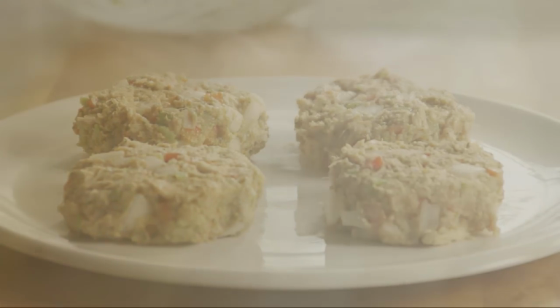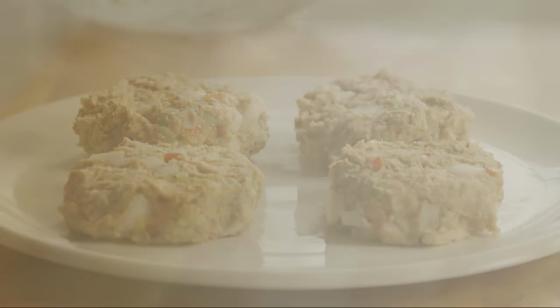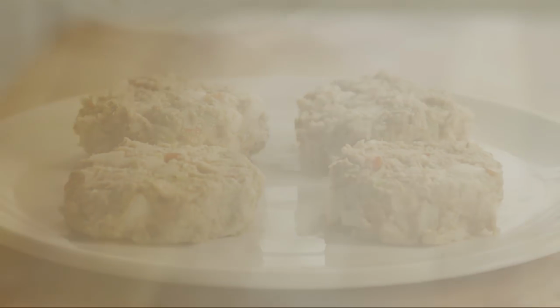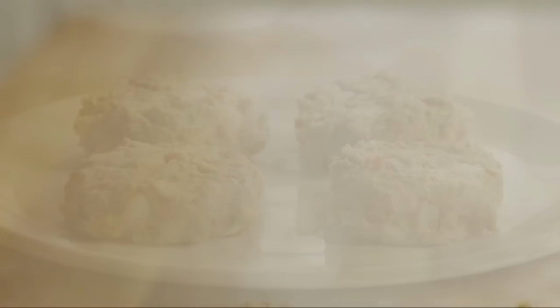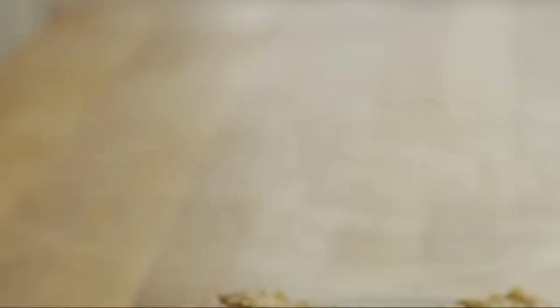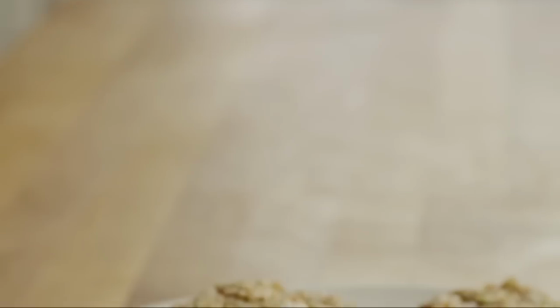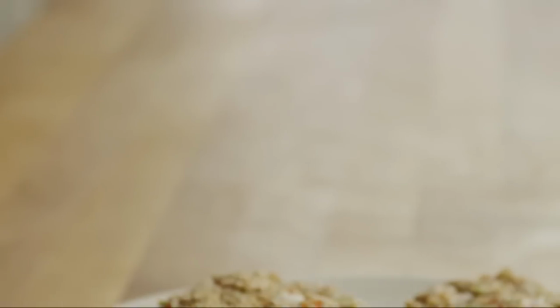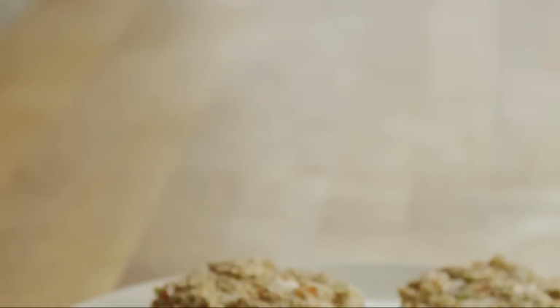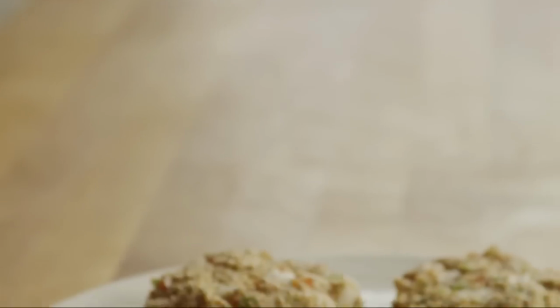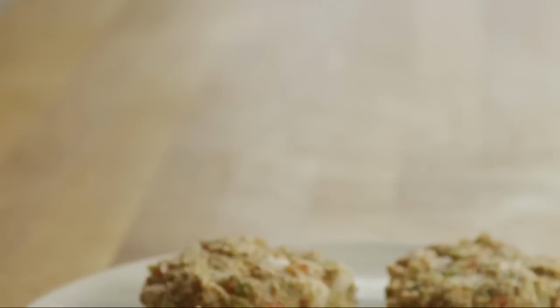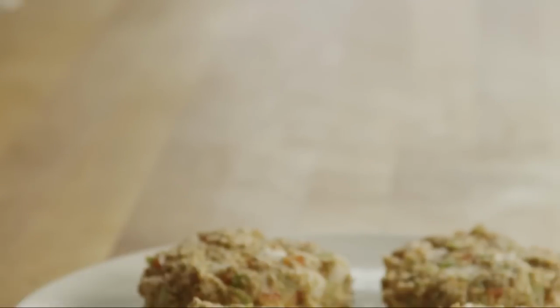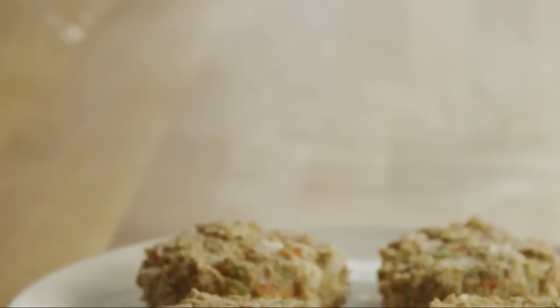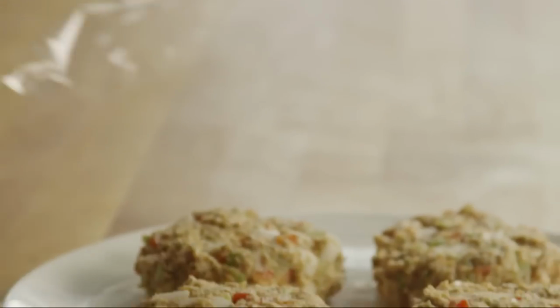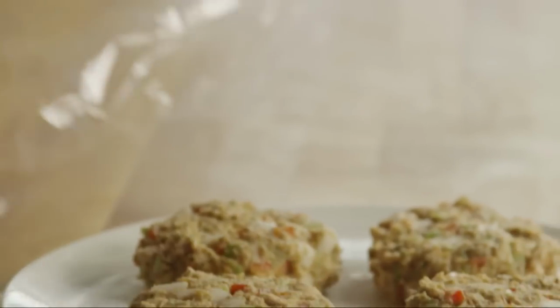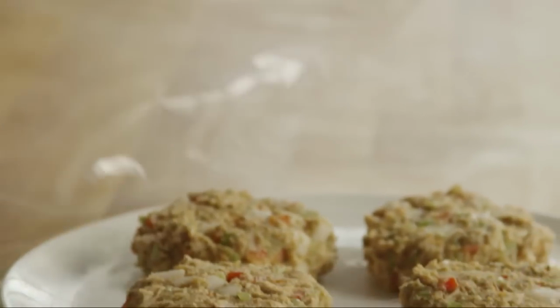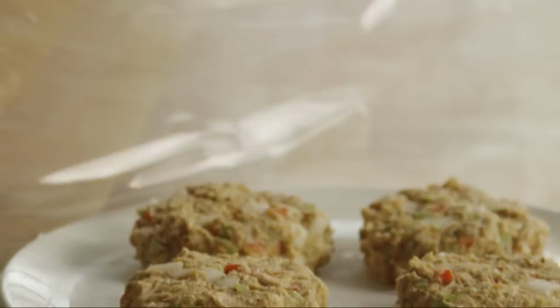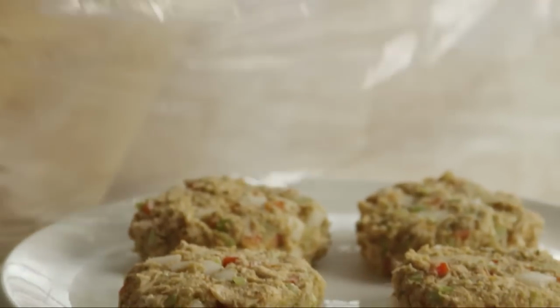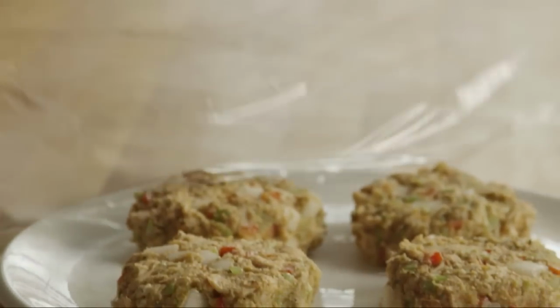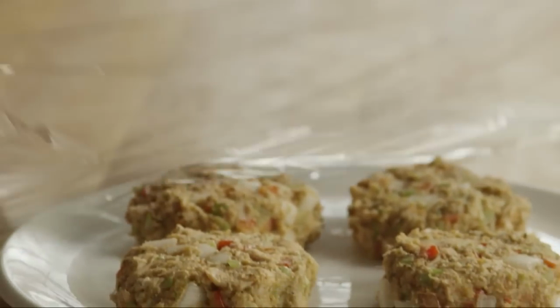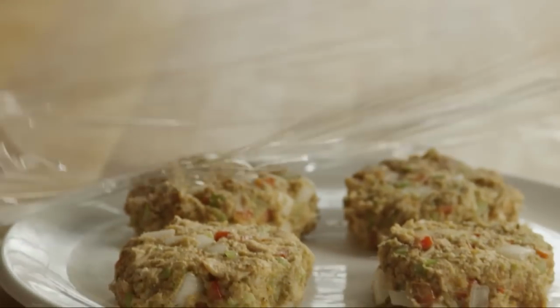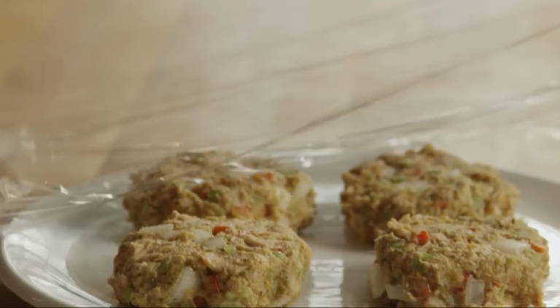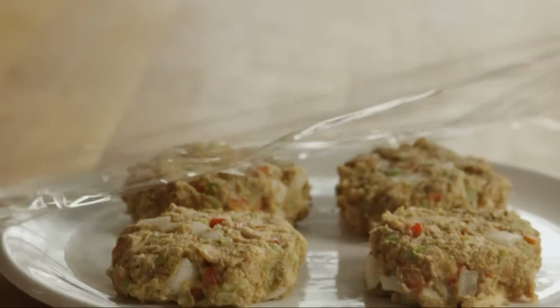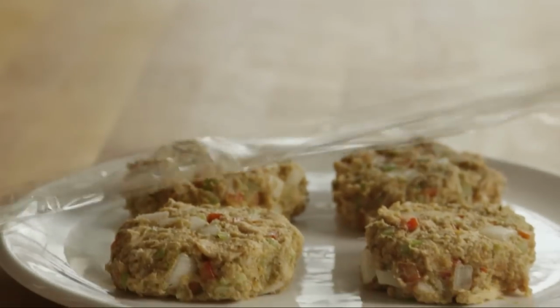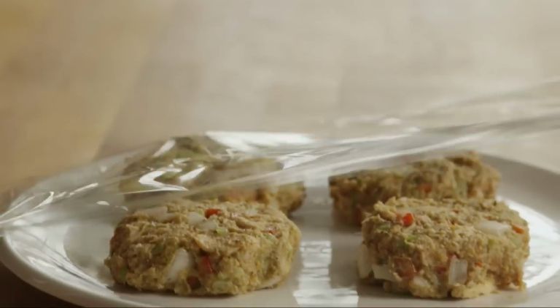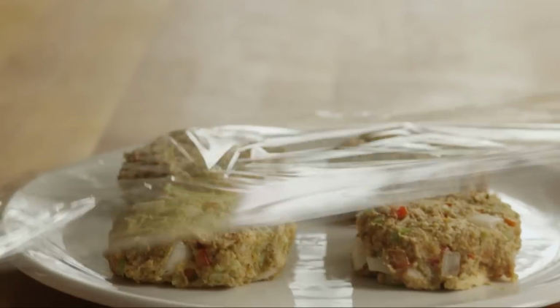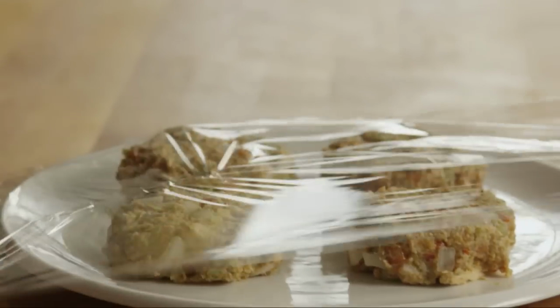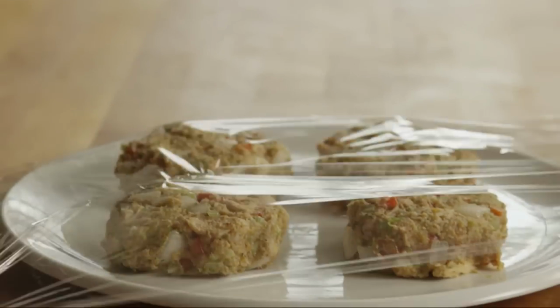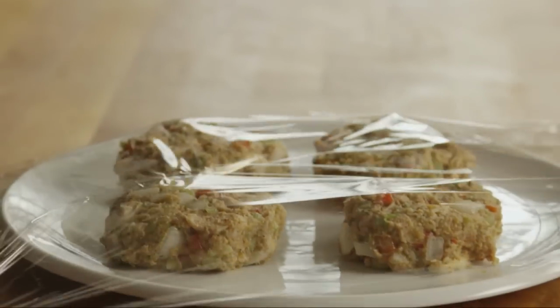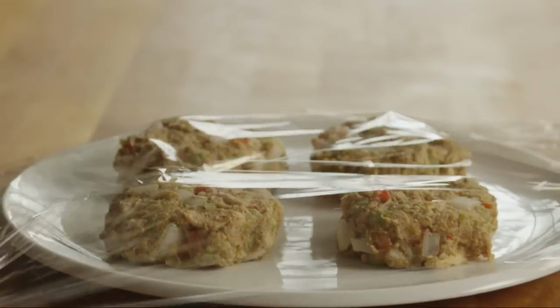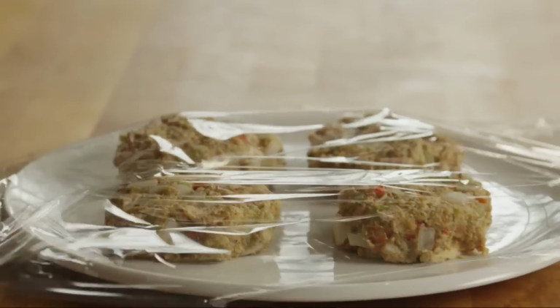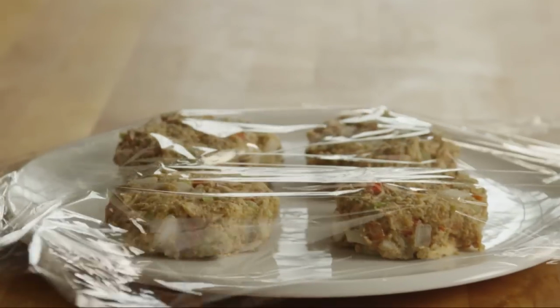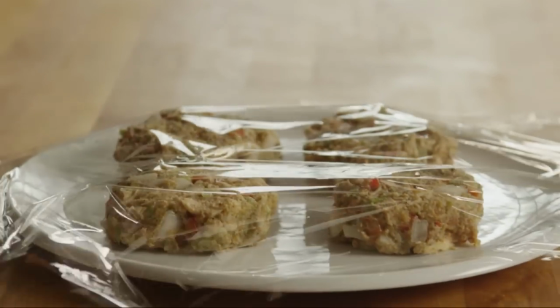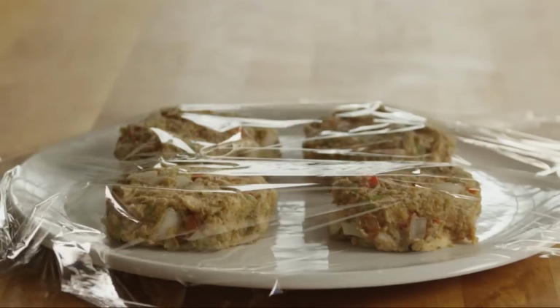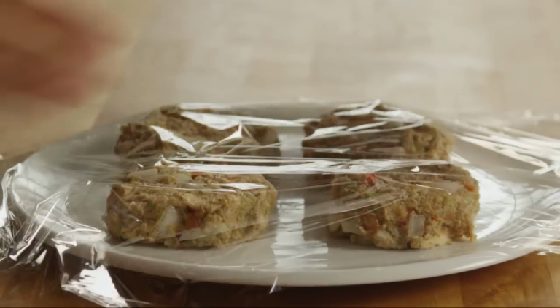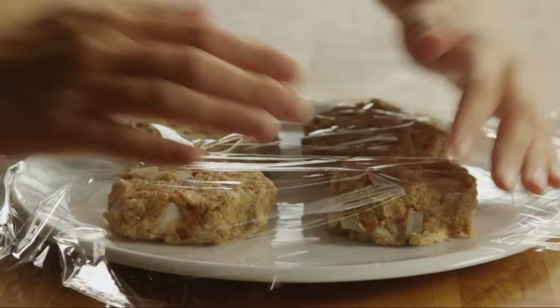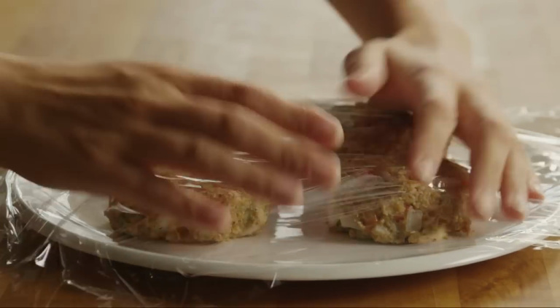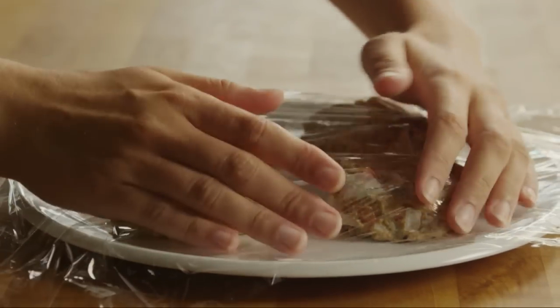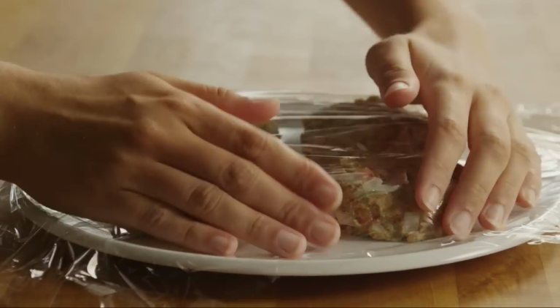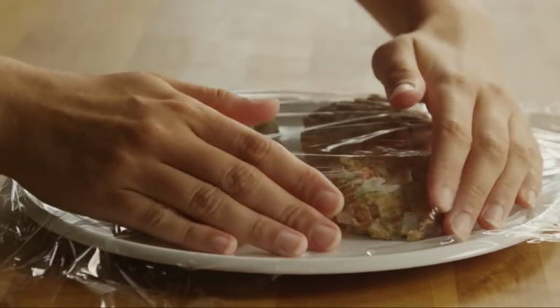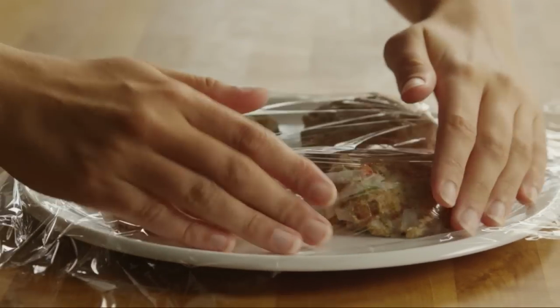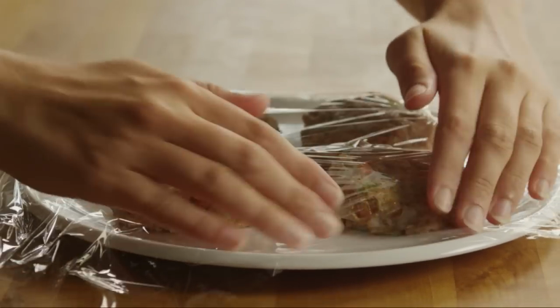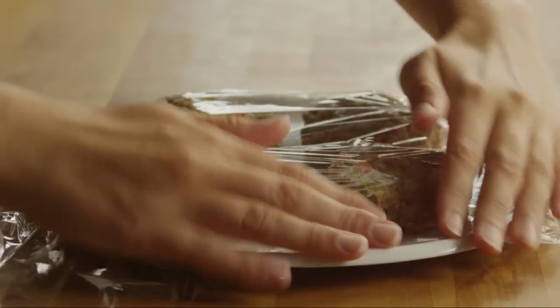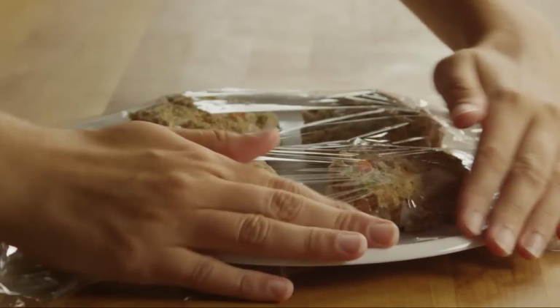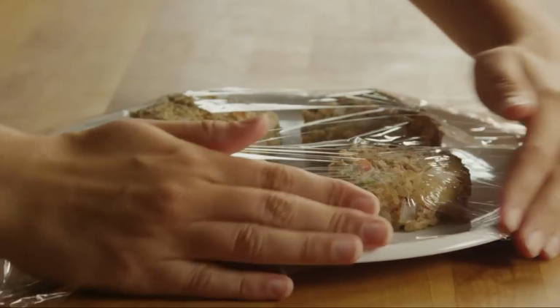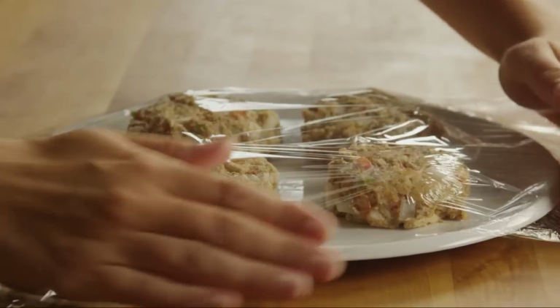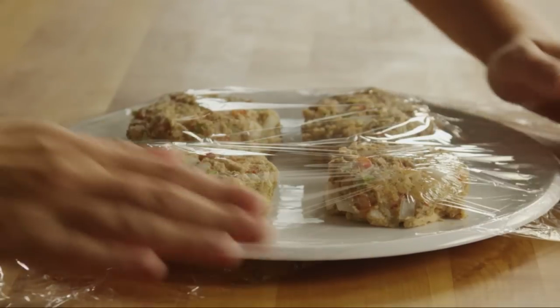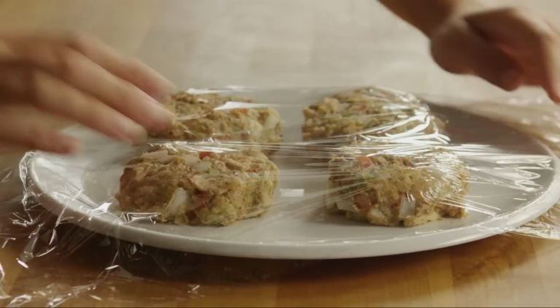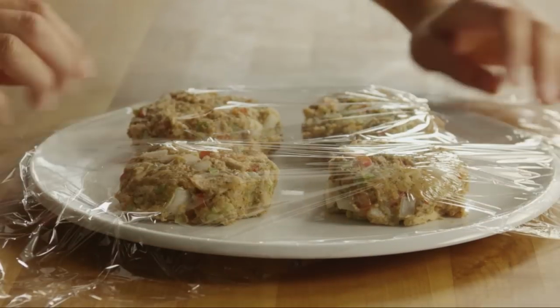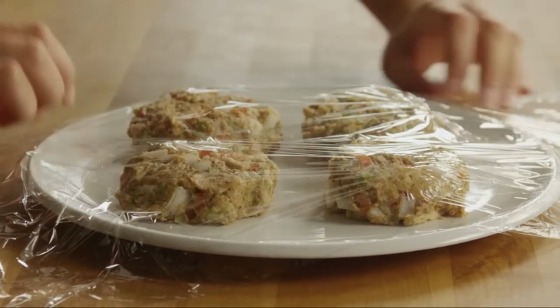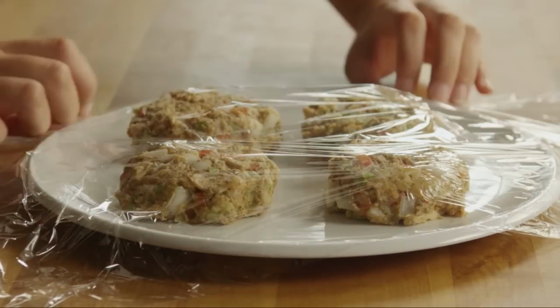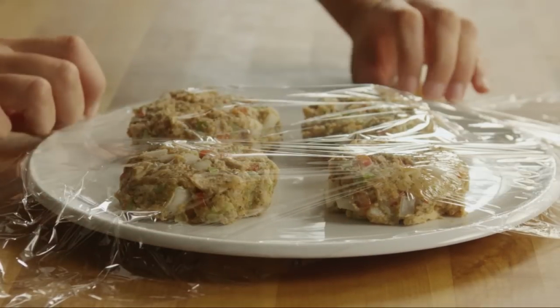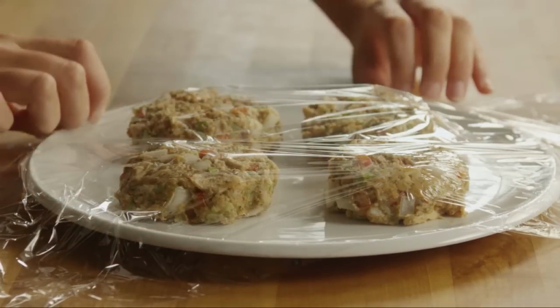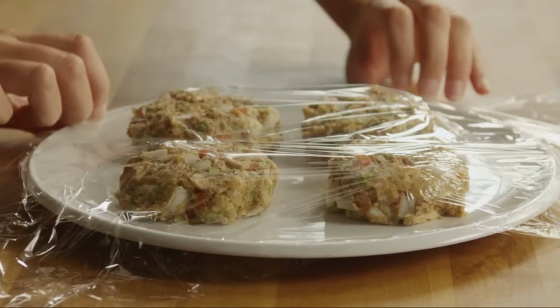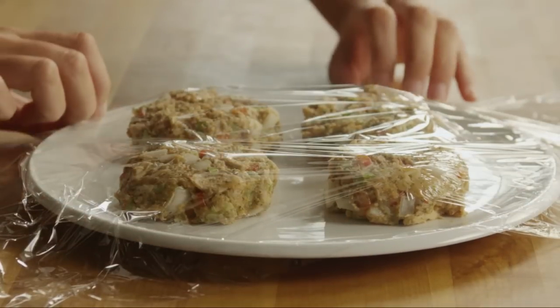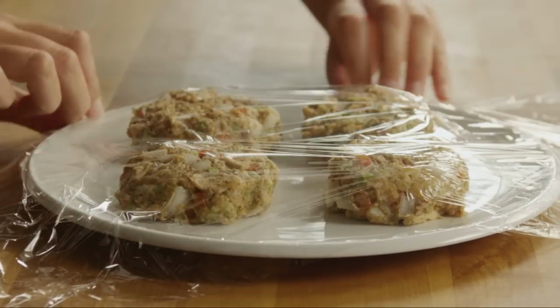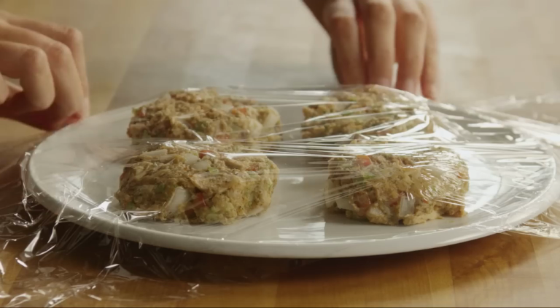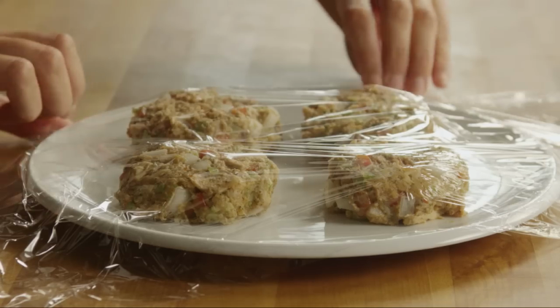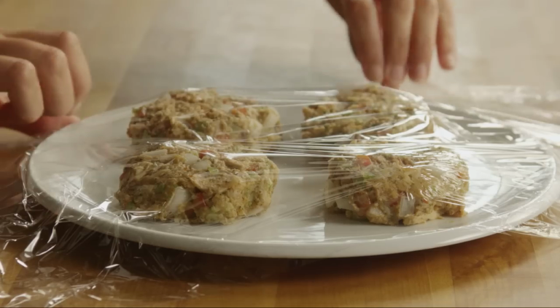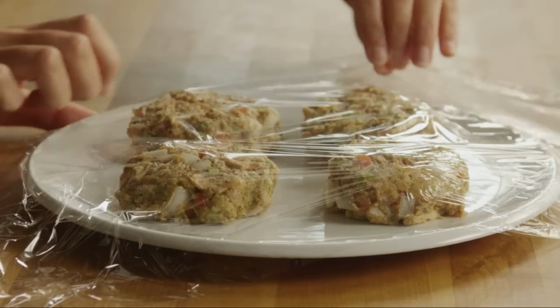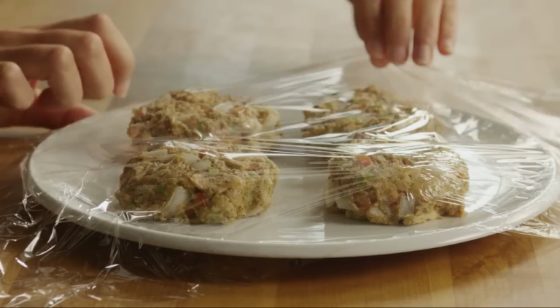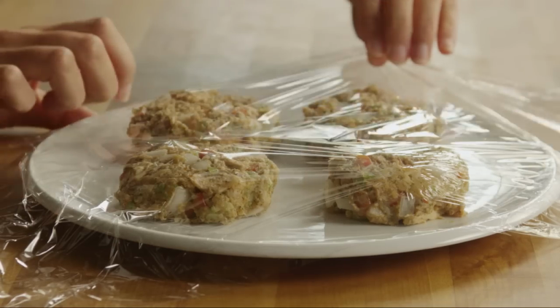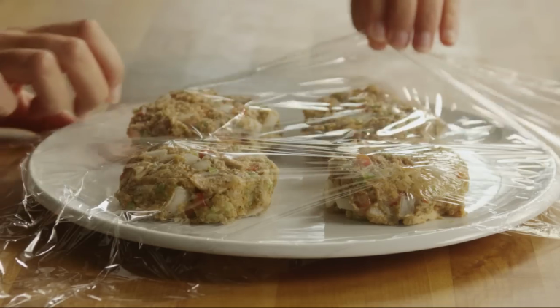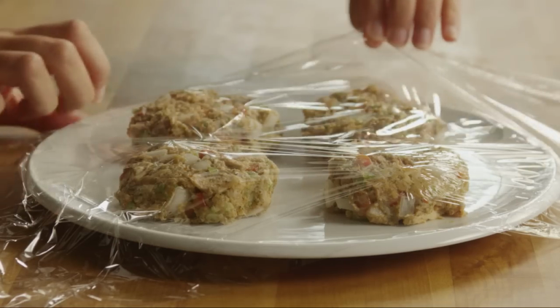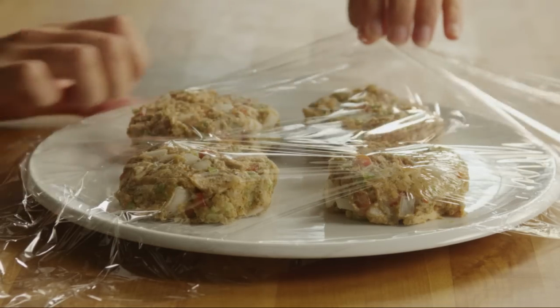You can refrigerate the patties for 30 minutes if you like. This will make the patties easier to handle when you're cooking them.